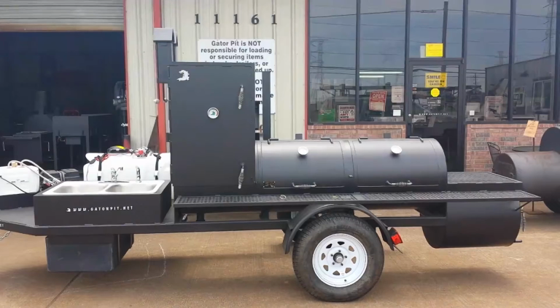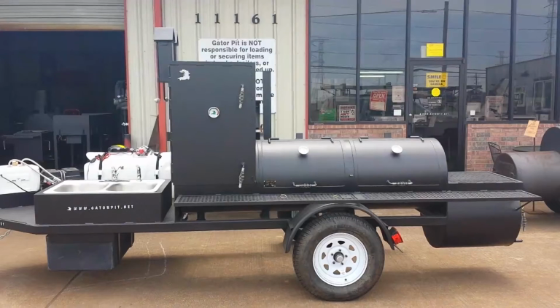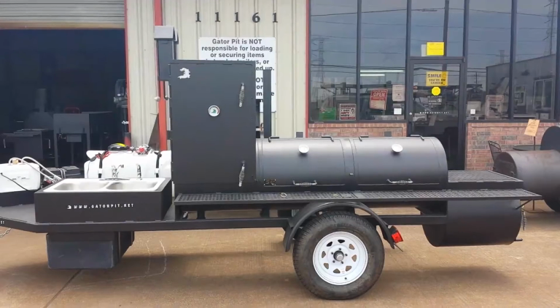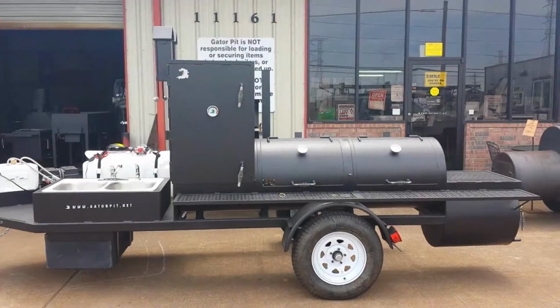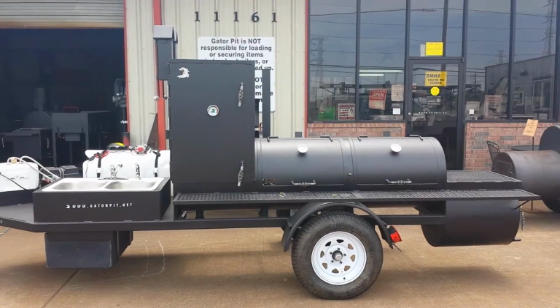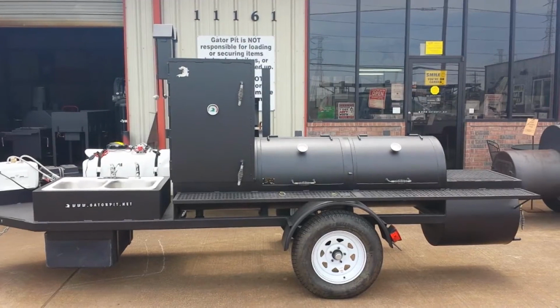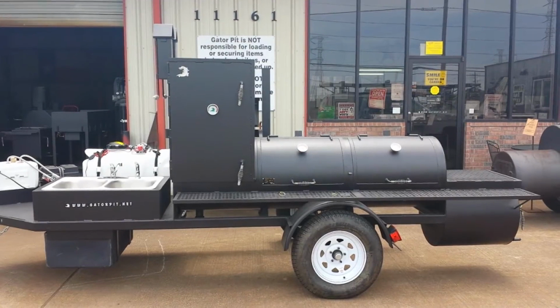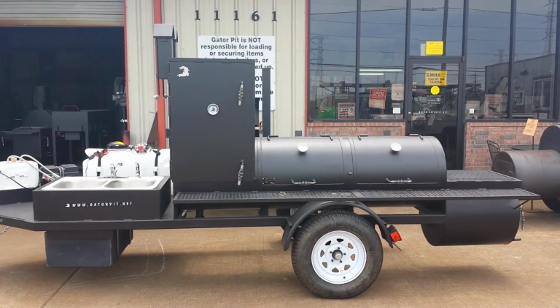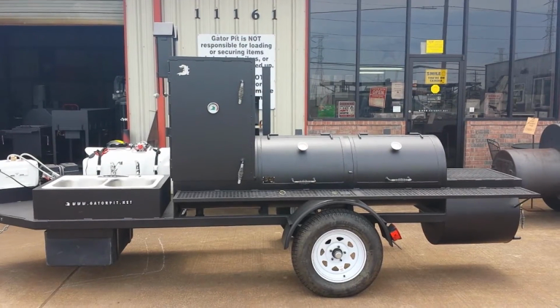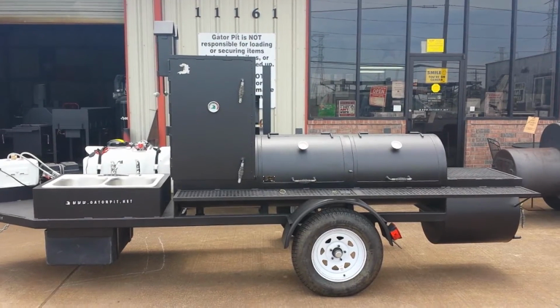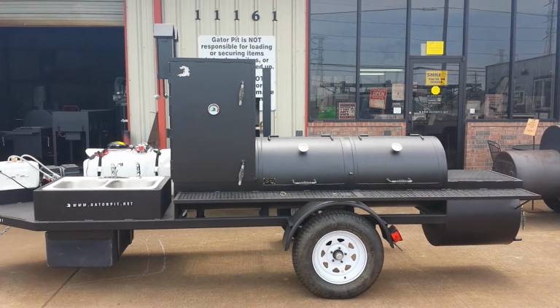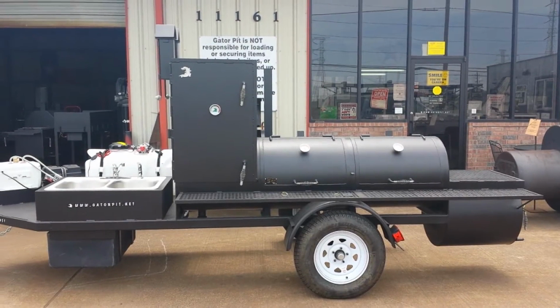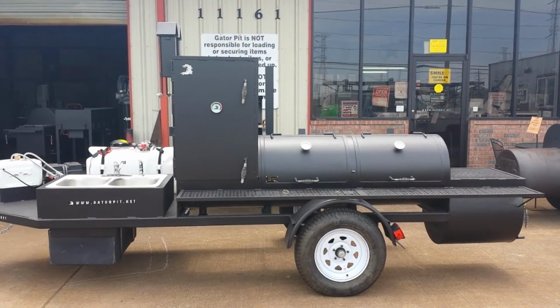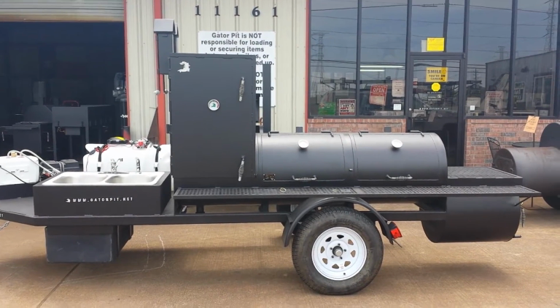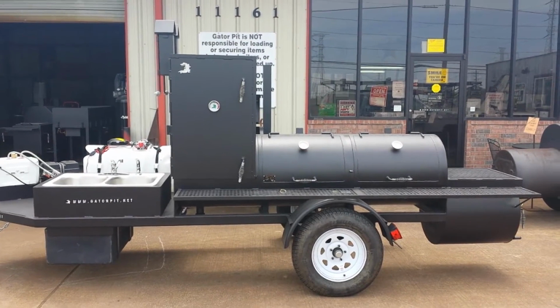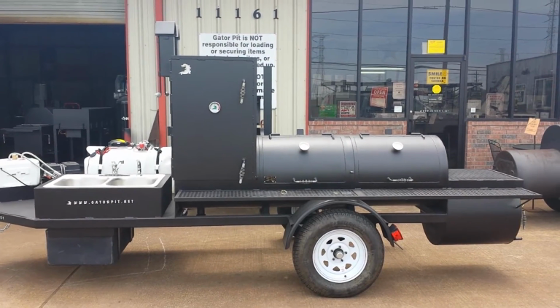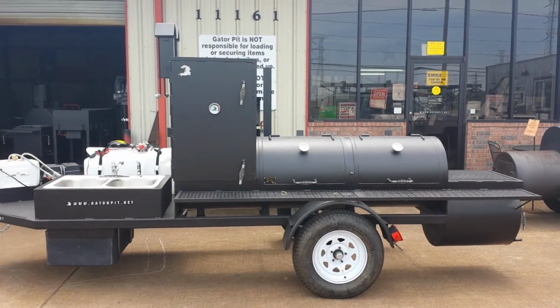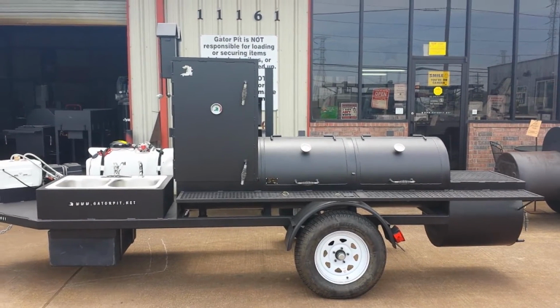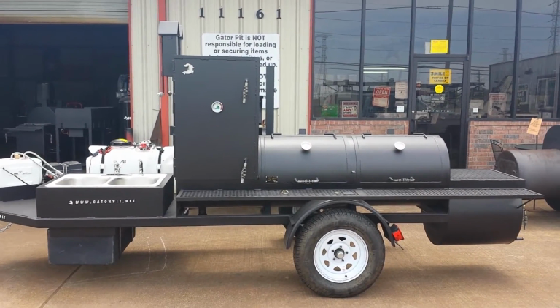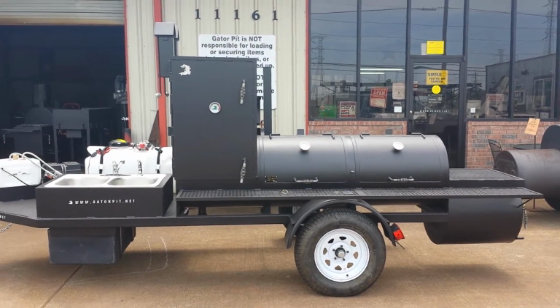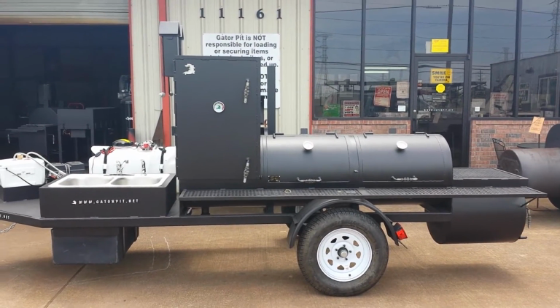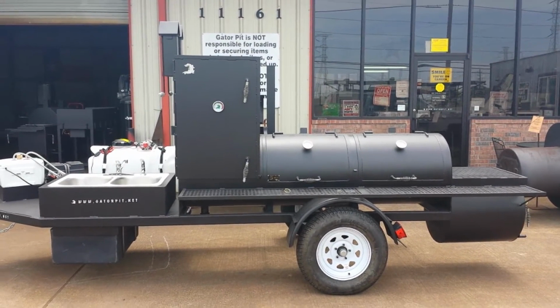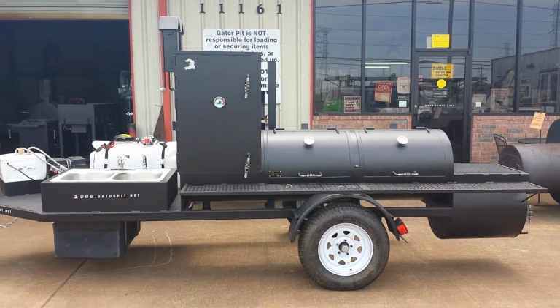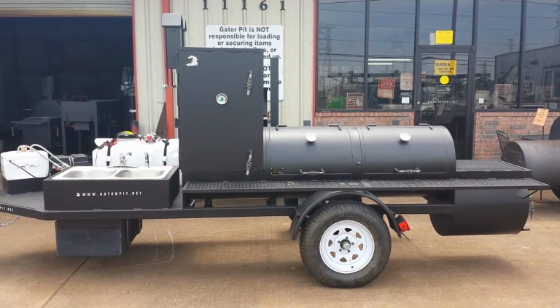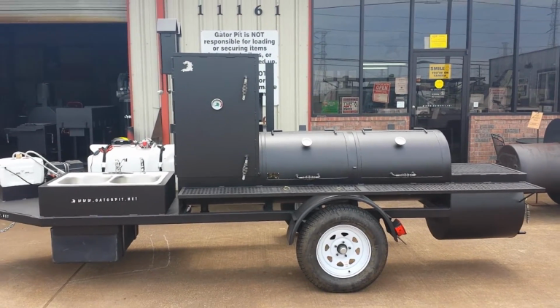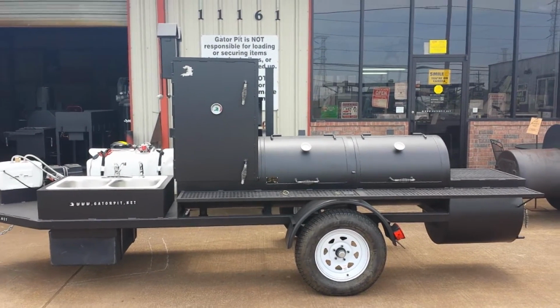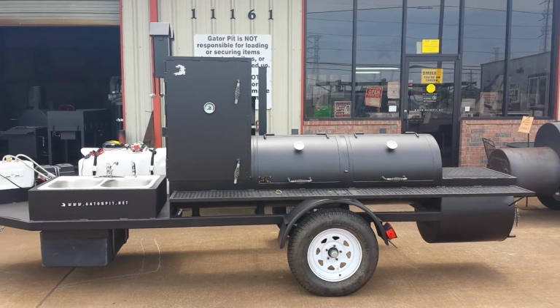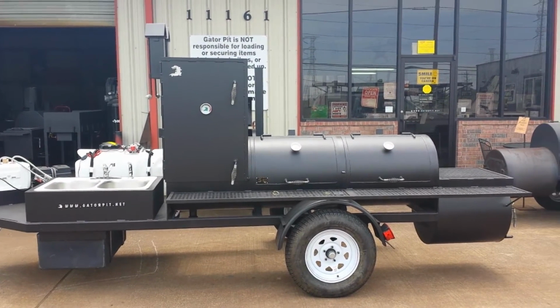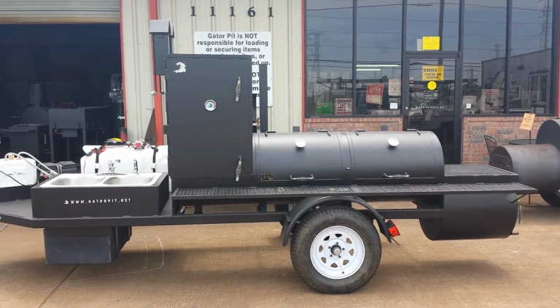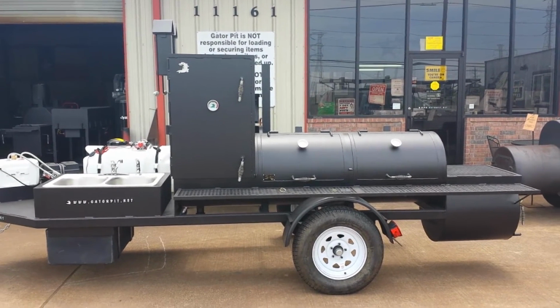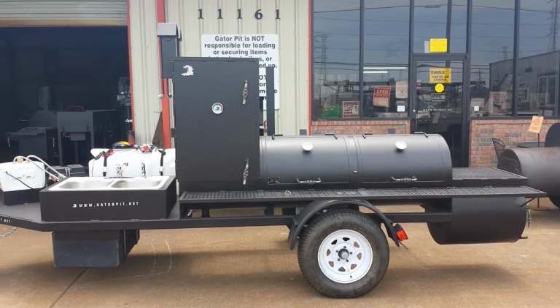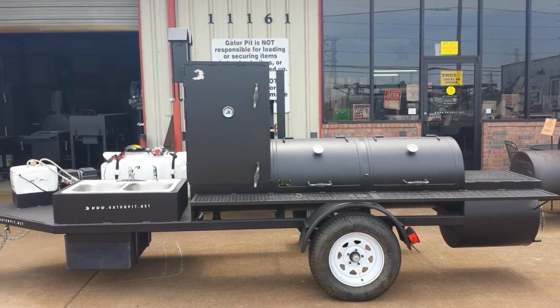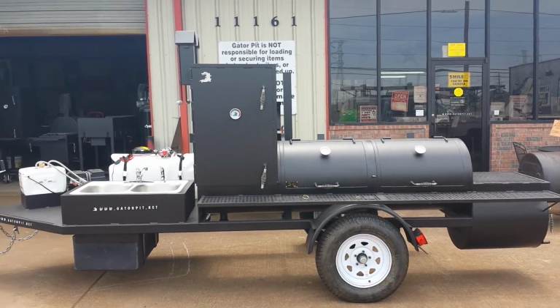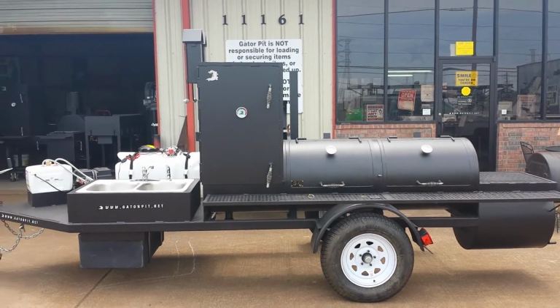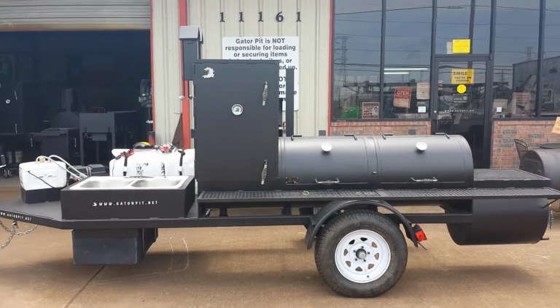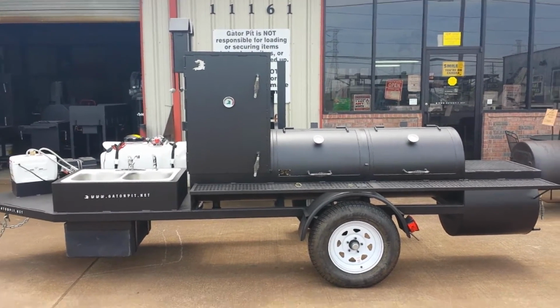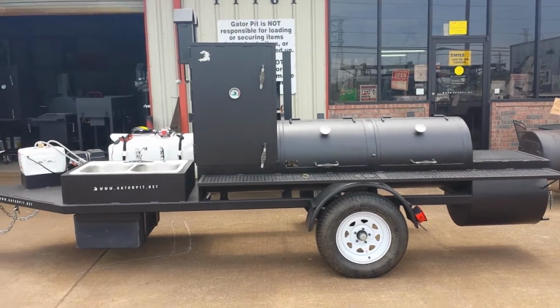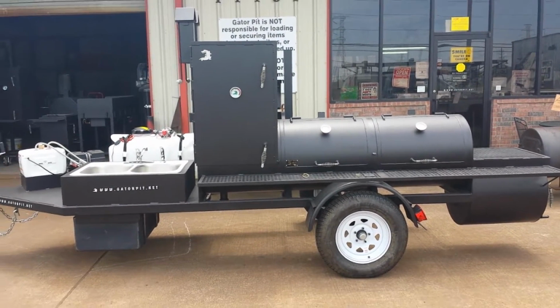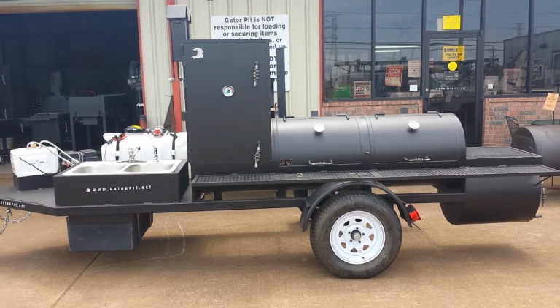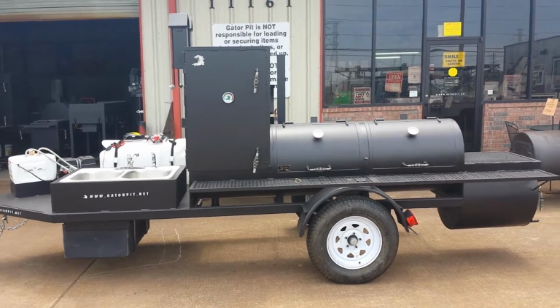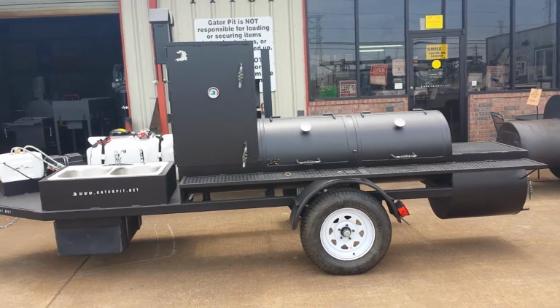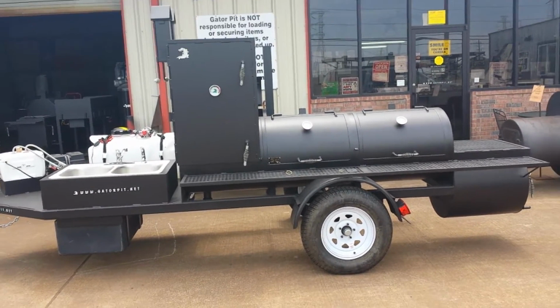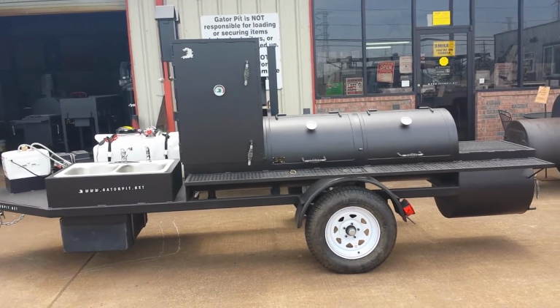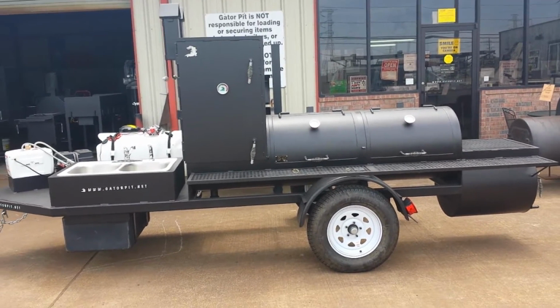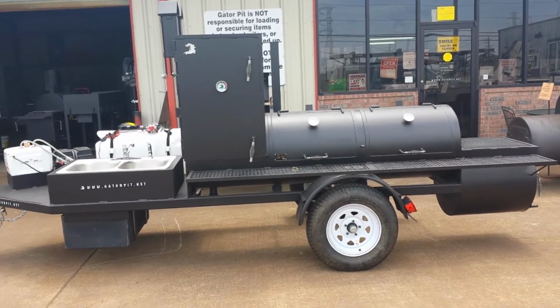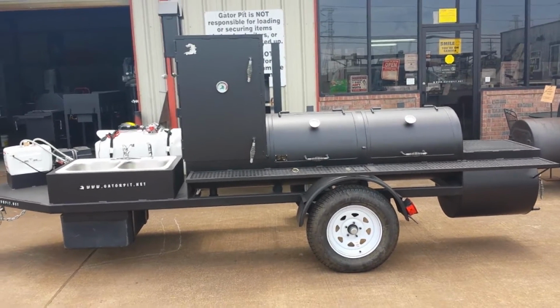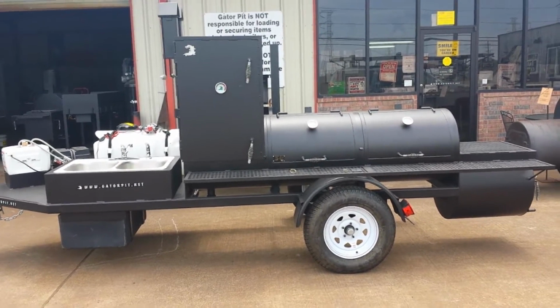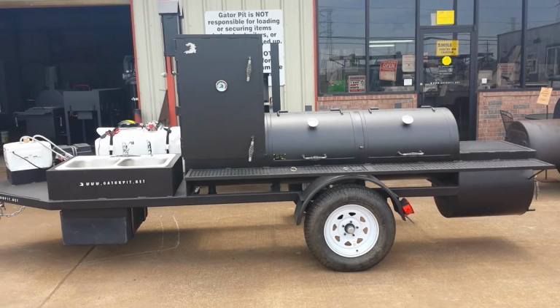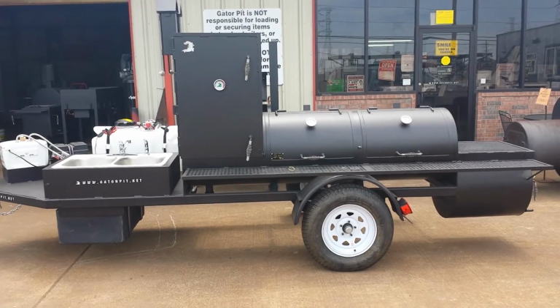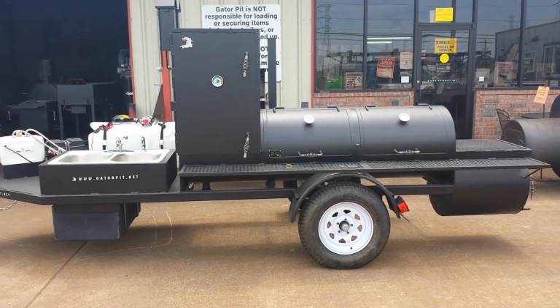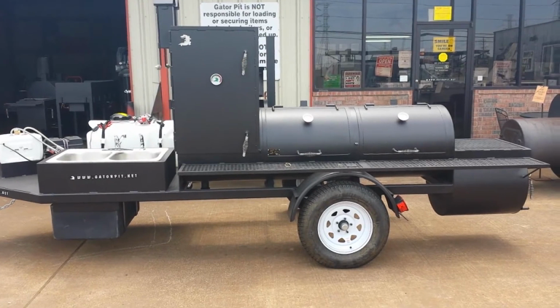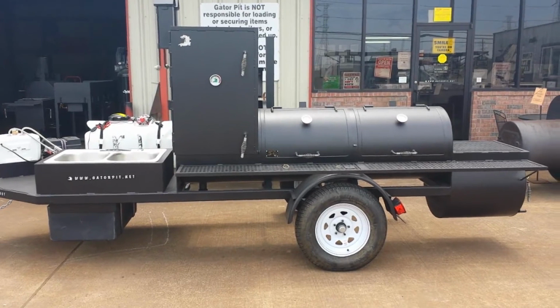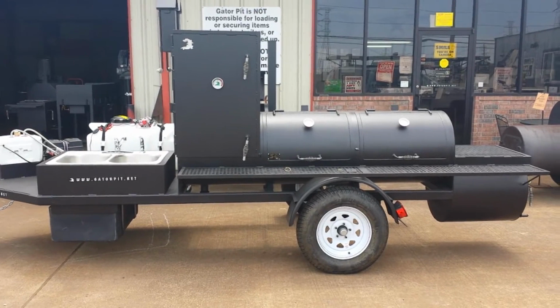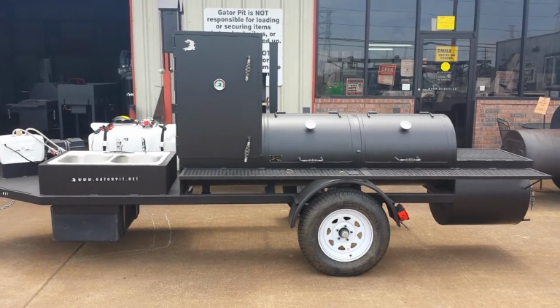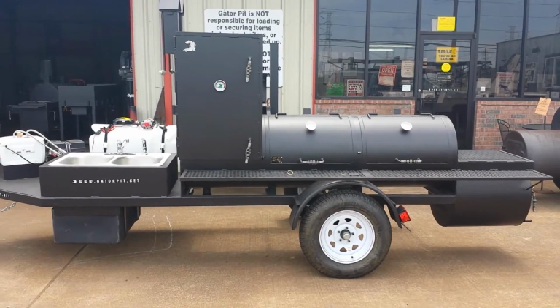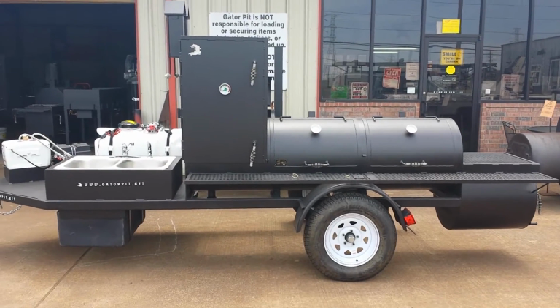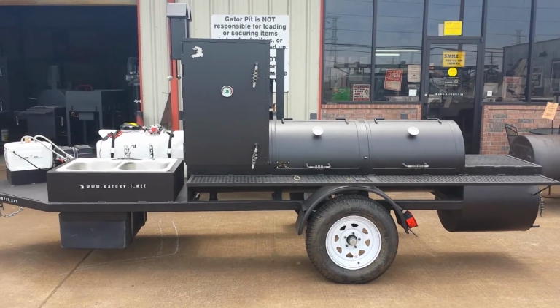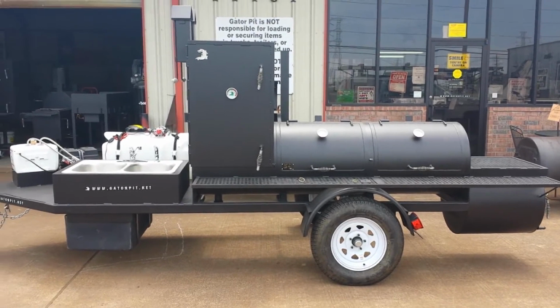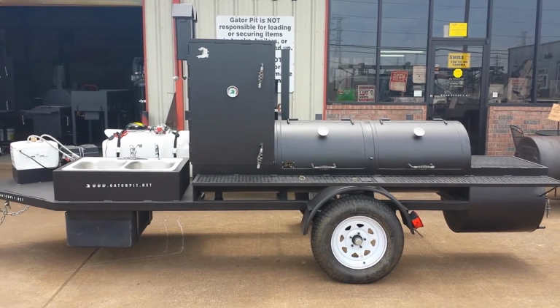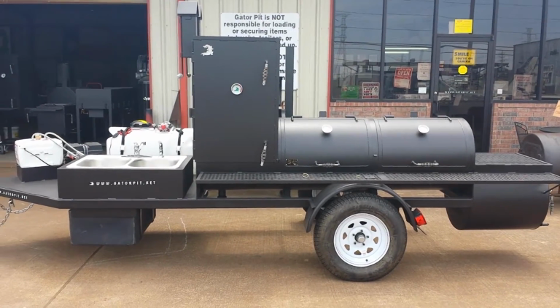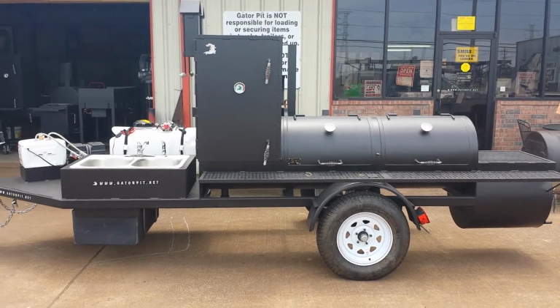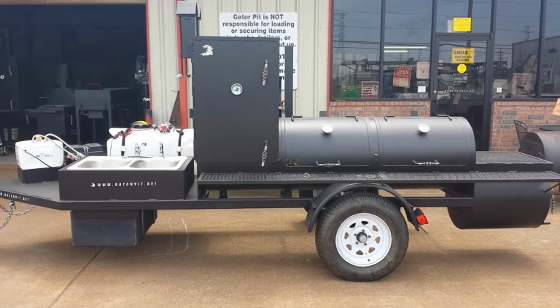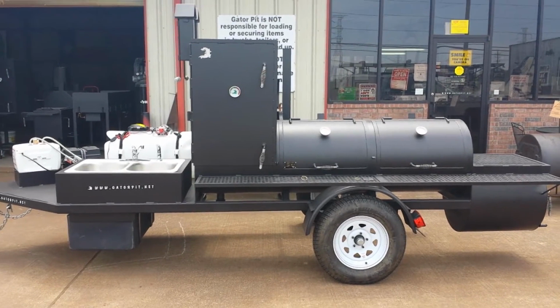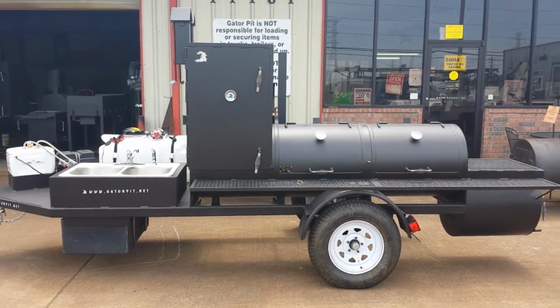Texas Custom Barbecue Pits. I'm Rich. I'm going to walk you through this entertainer that's listed on our website, or based on the entertainer.